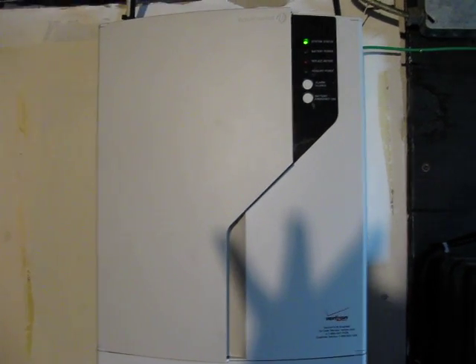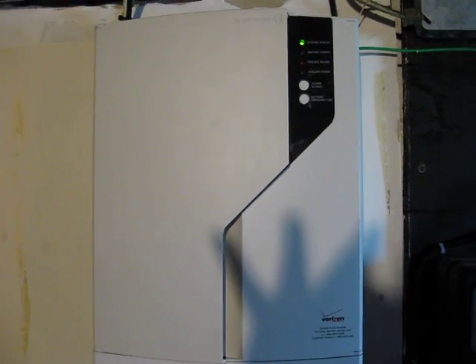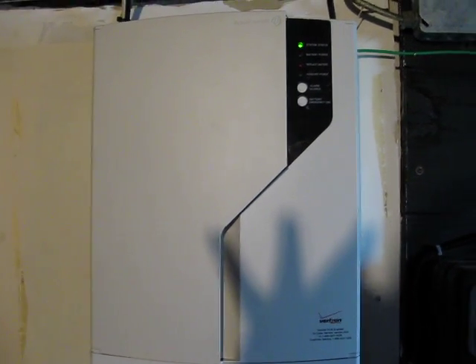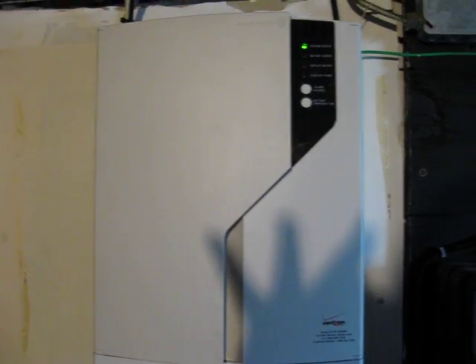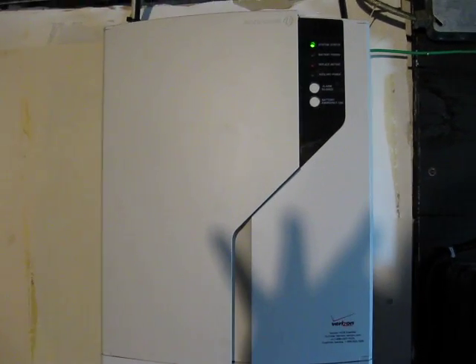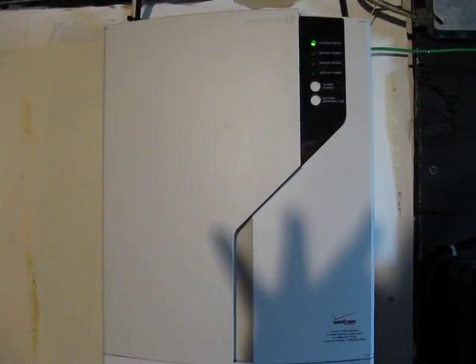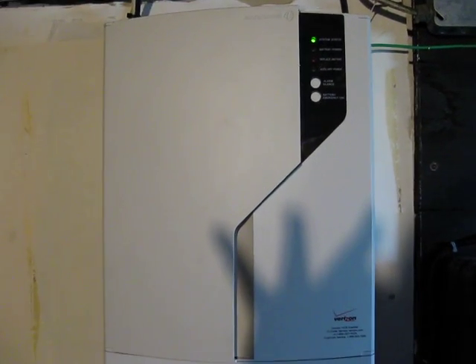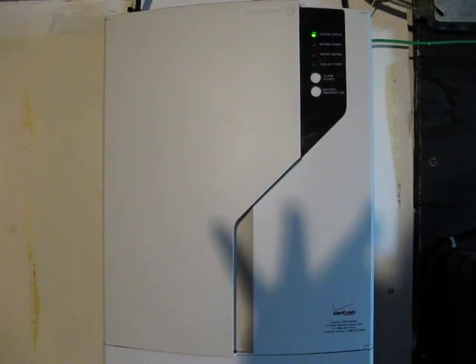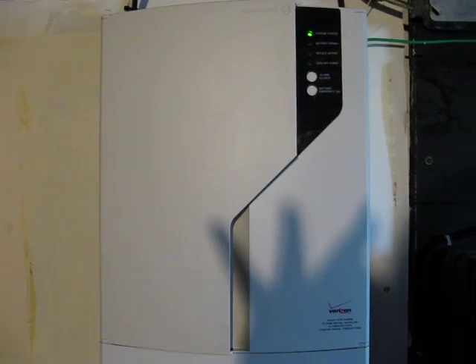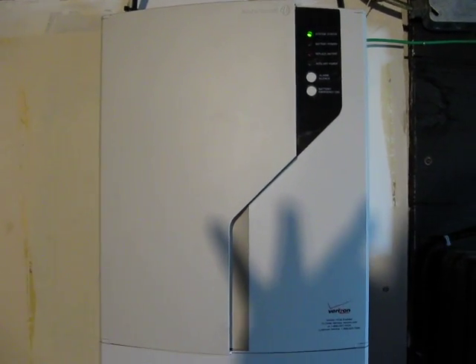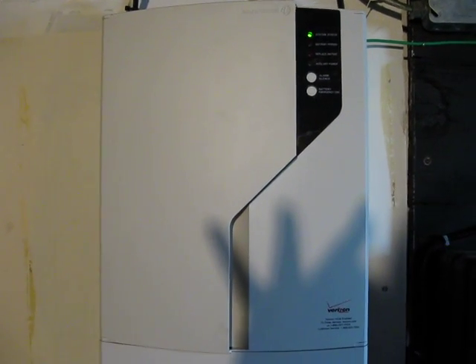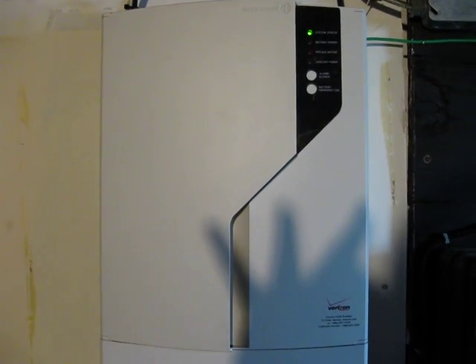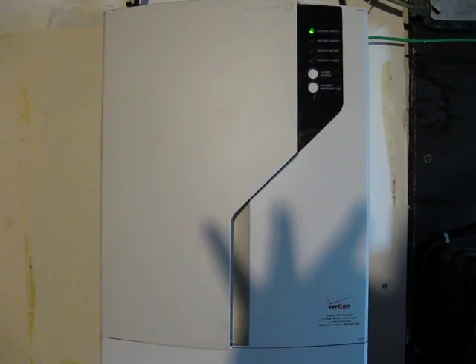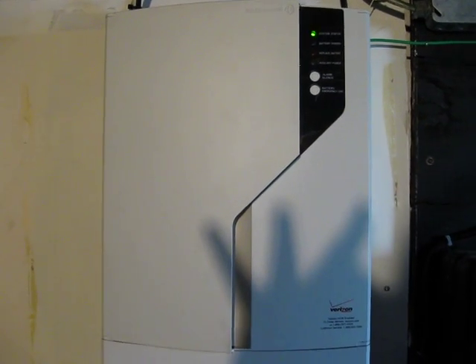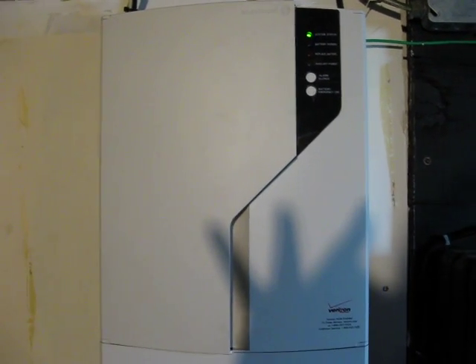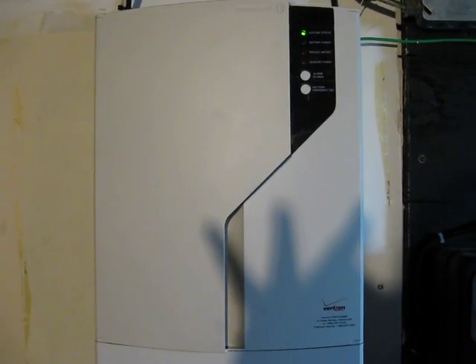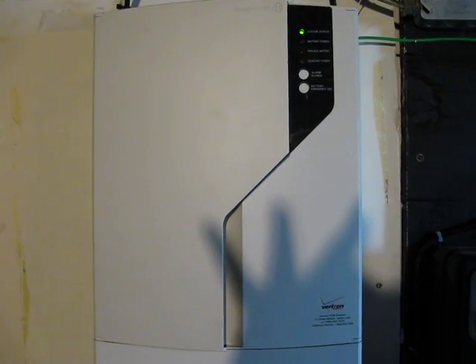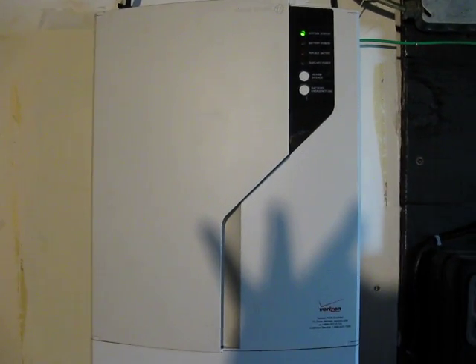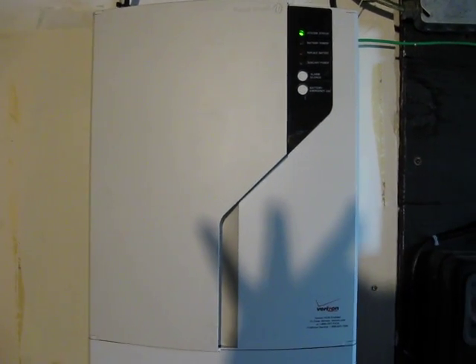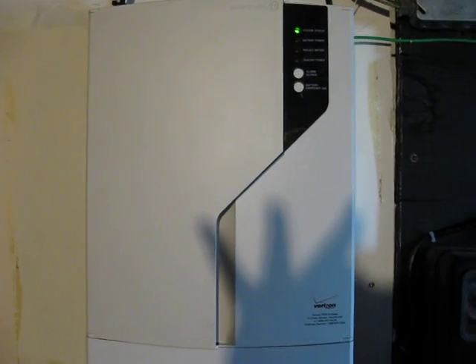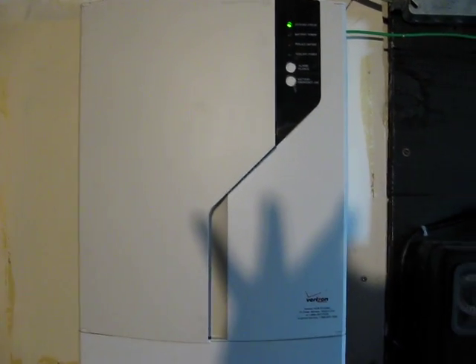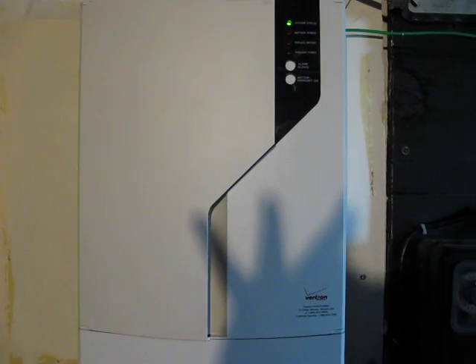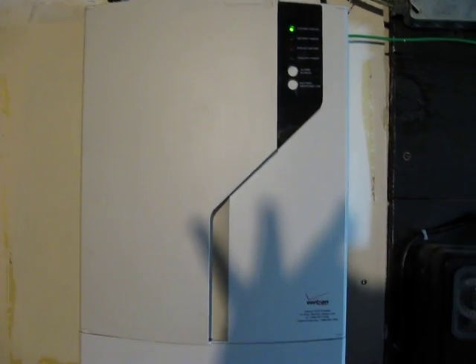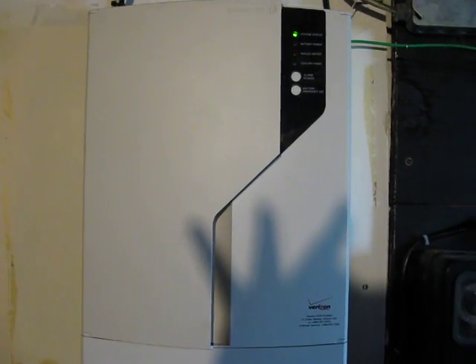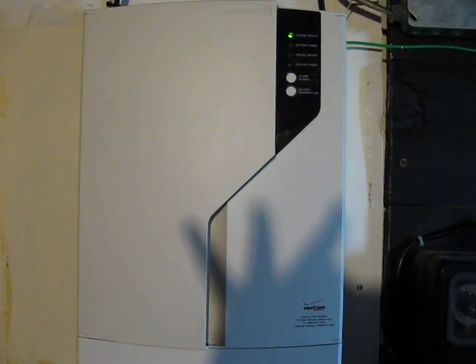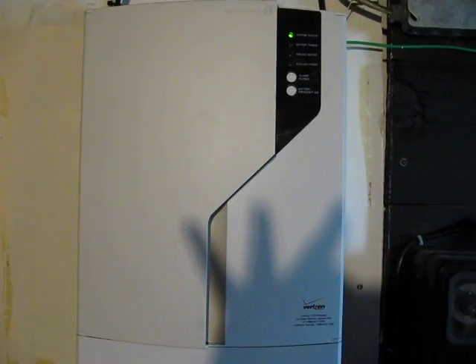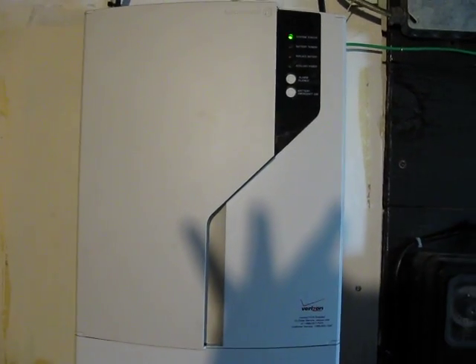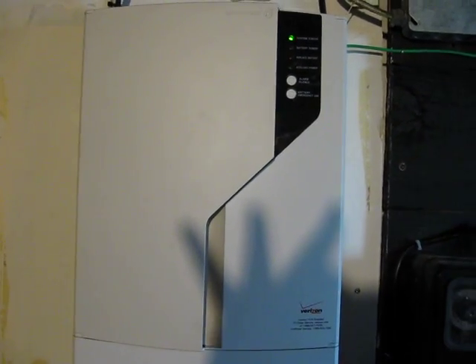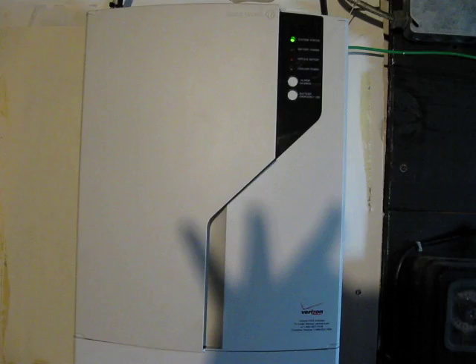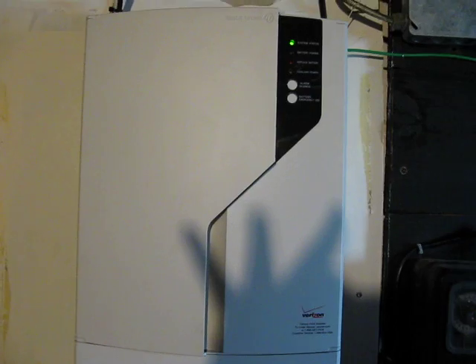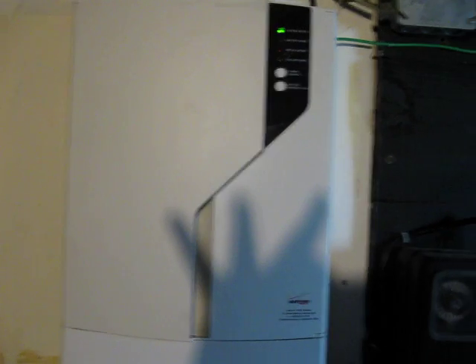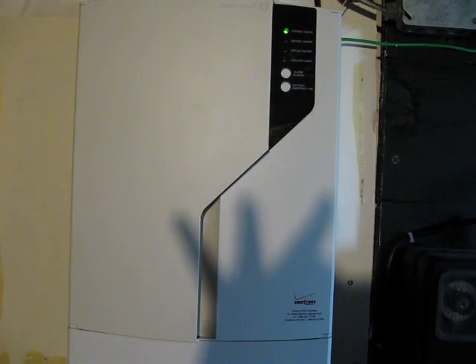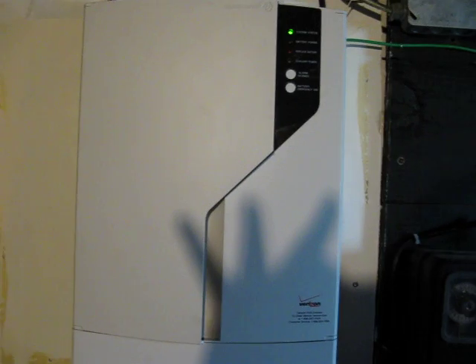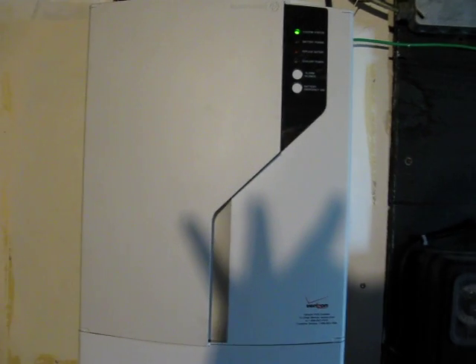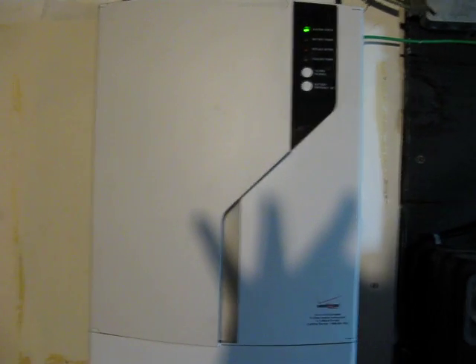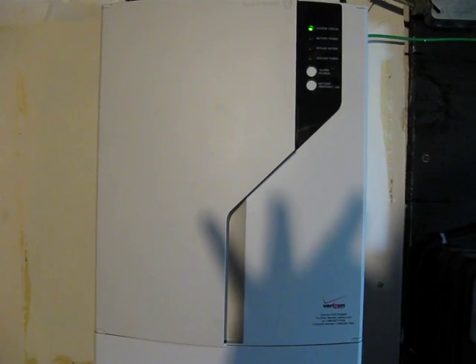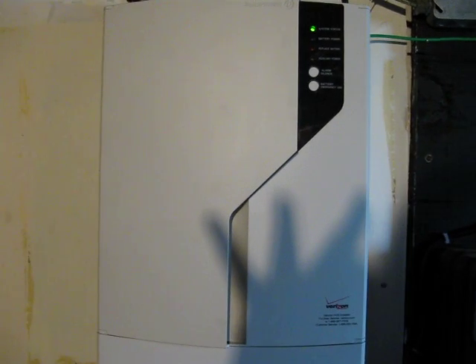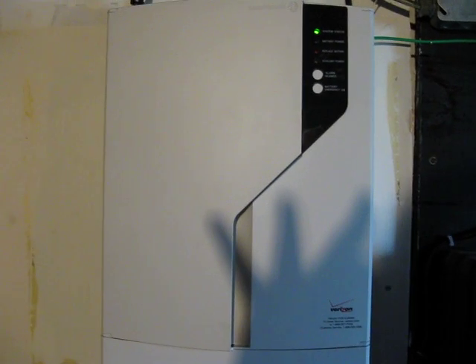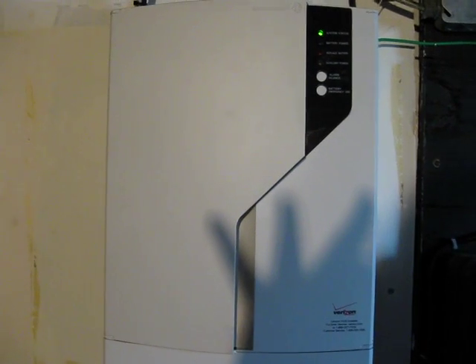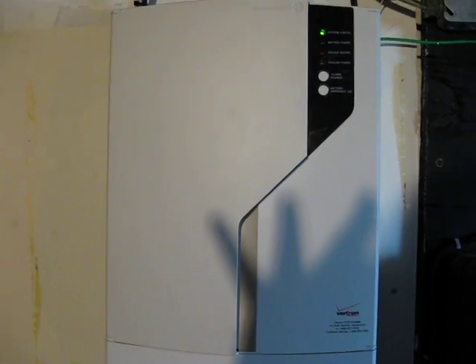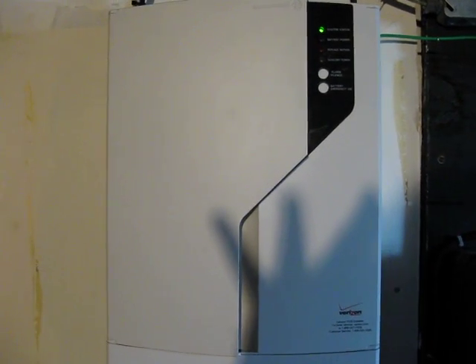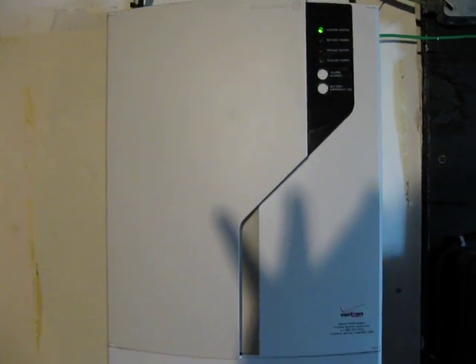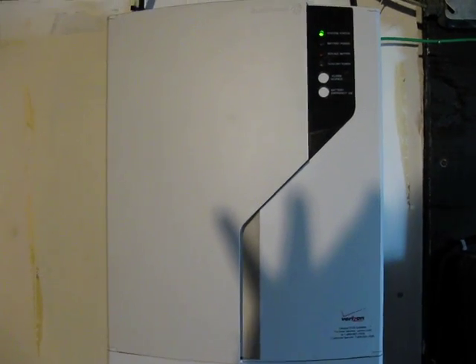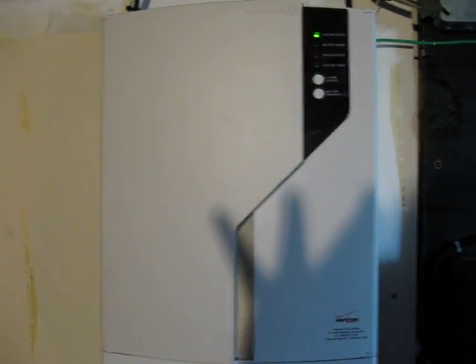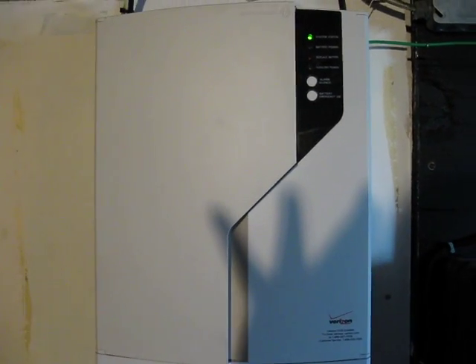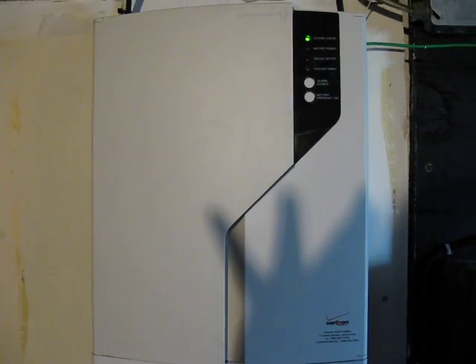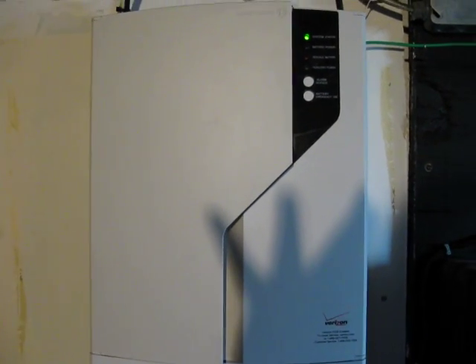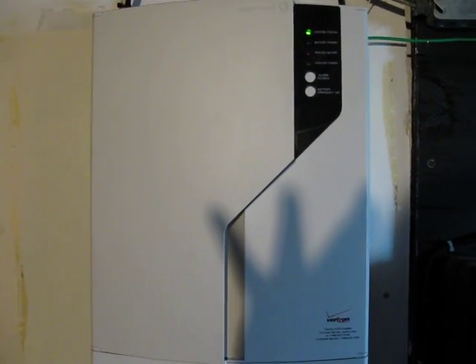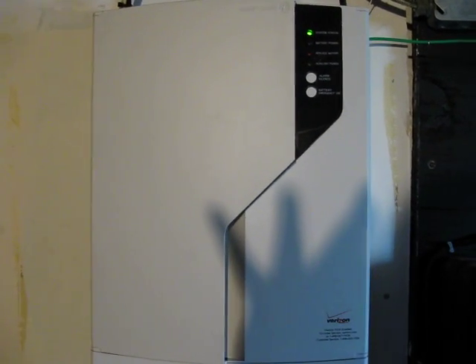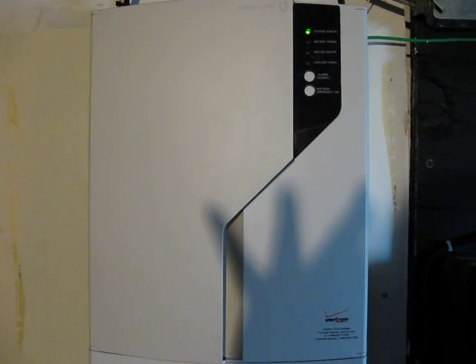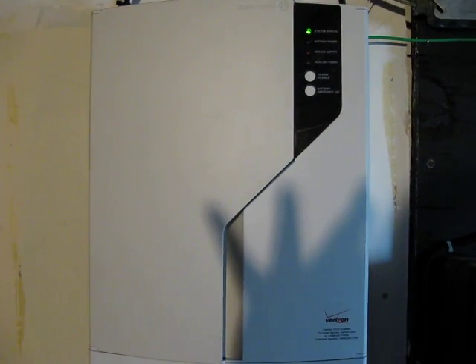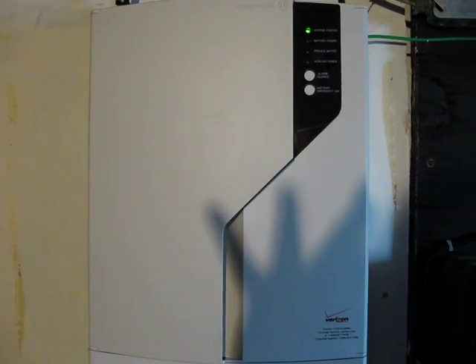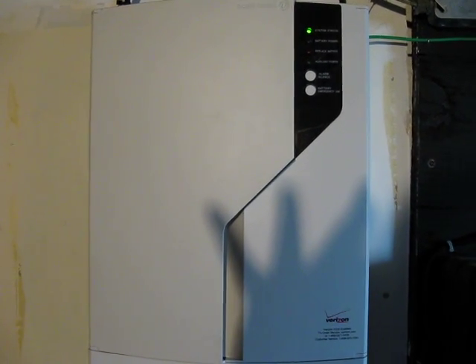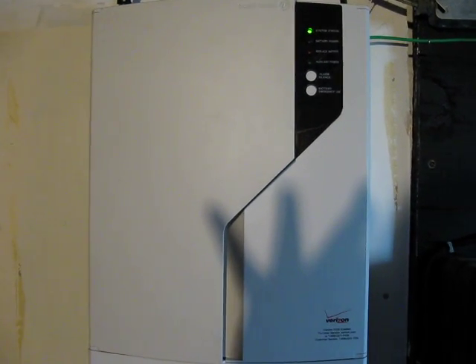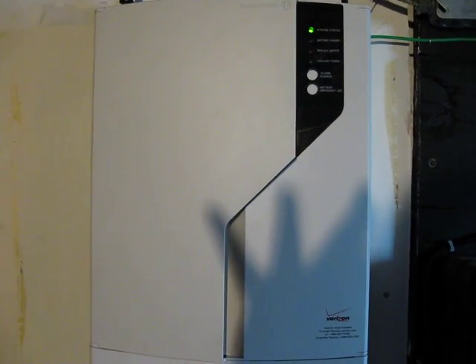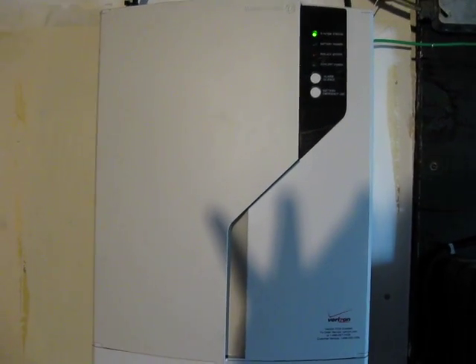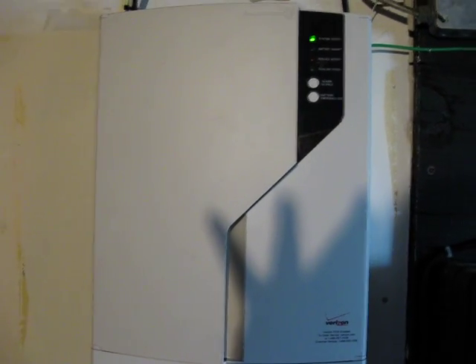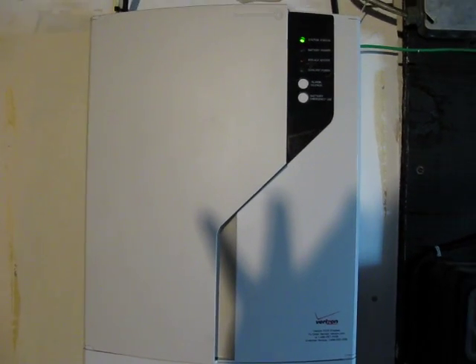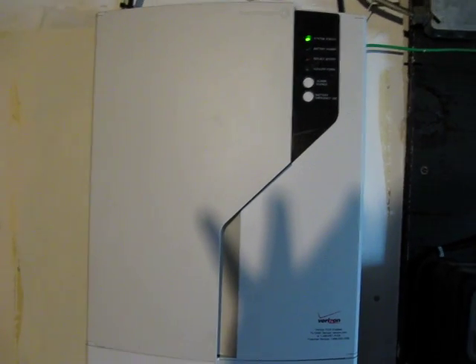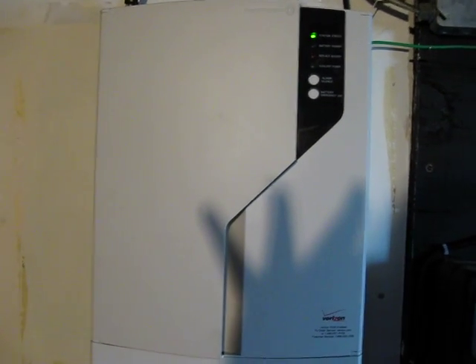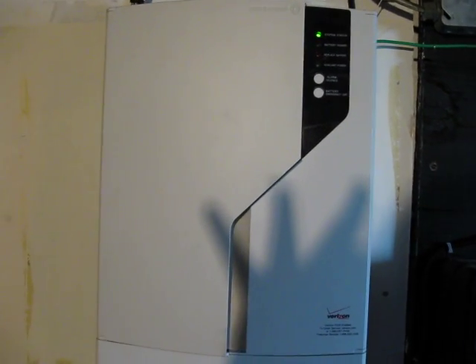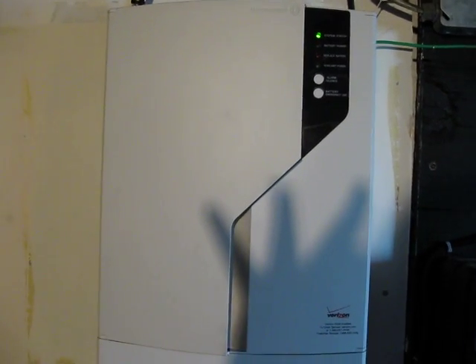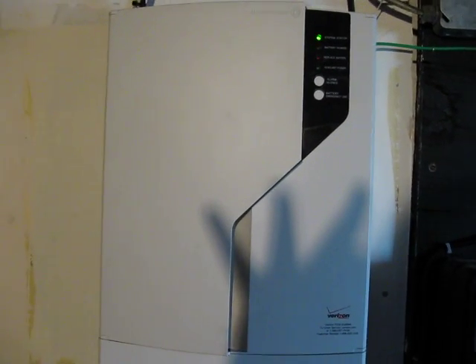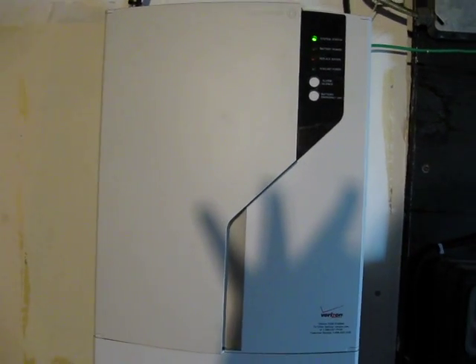Today I'm going to be showing you my Verizon Fios installation, show you what goes into it and what you need to know if you plan on getting it yourself.